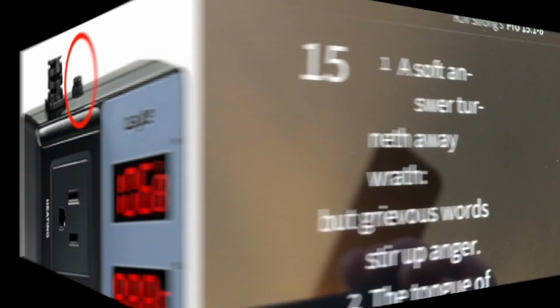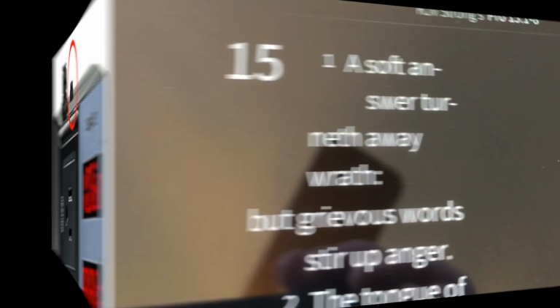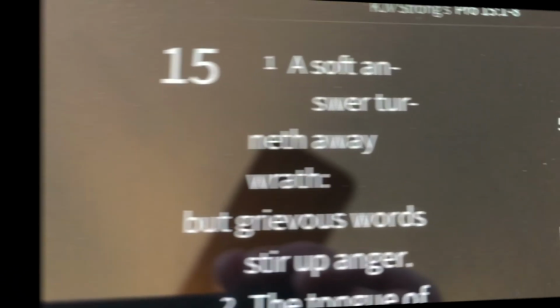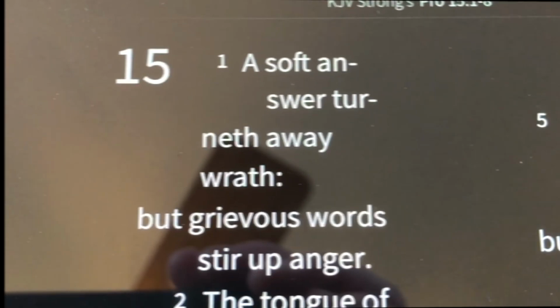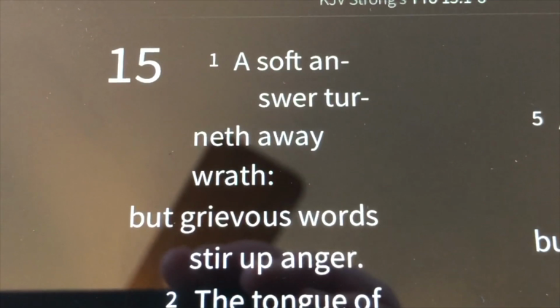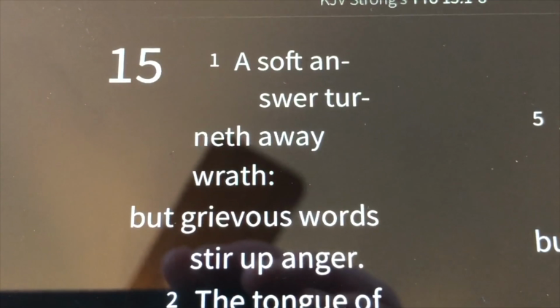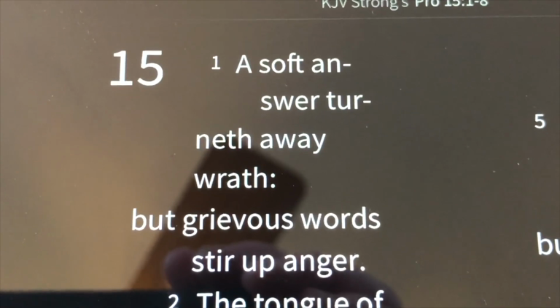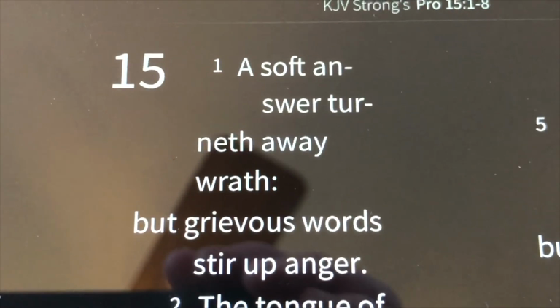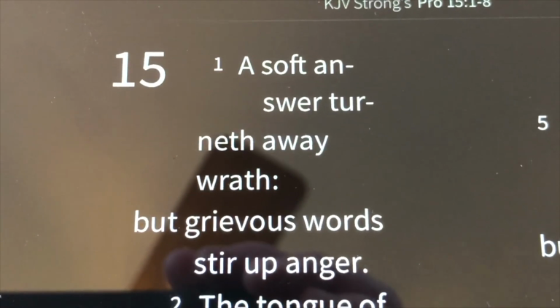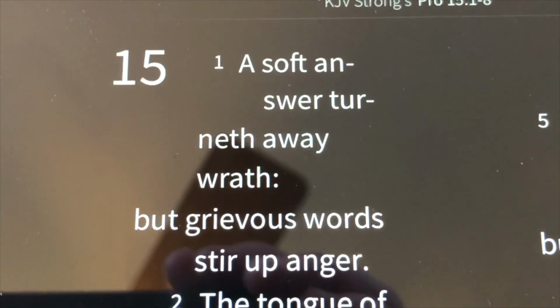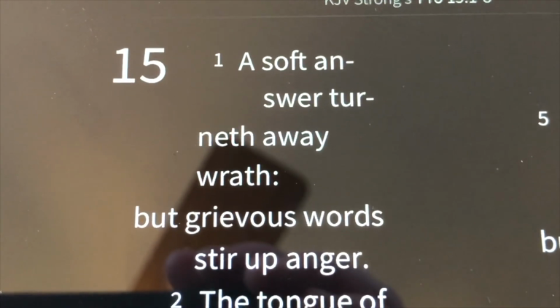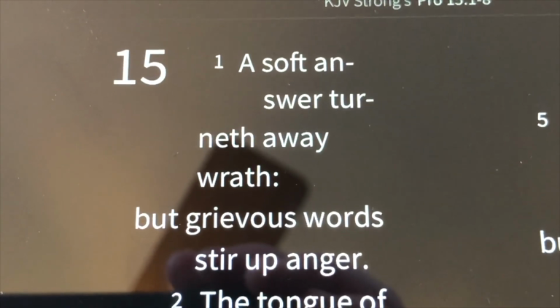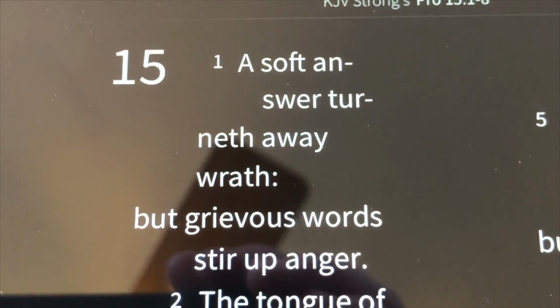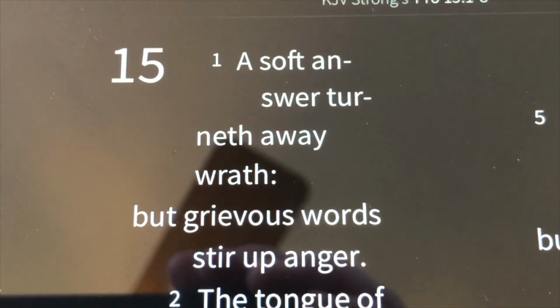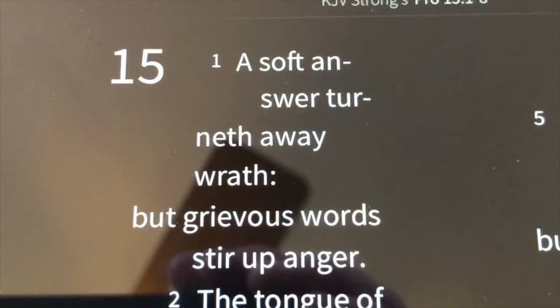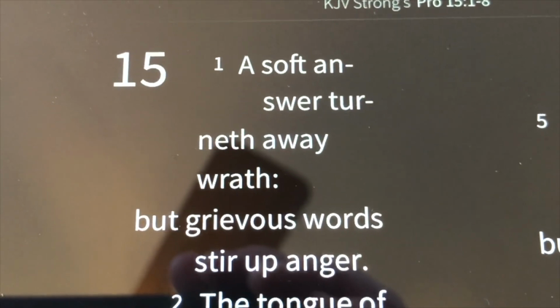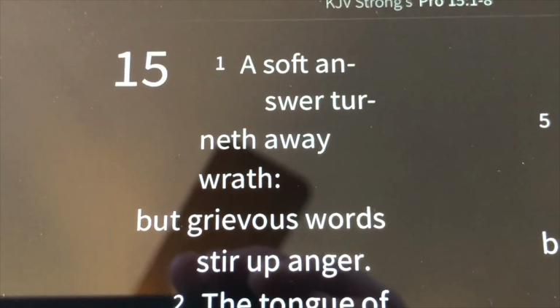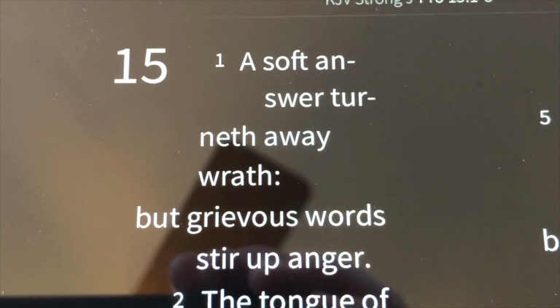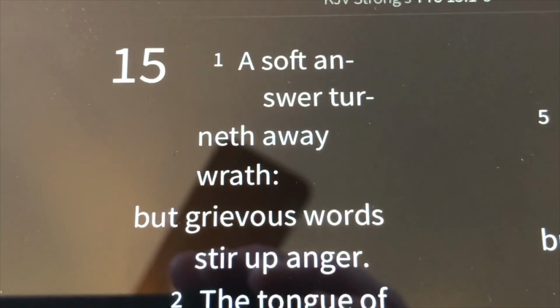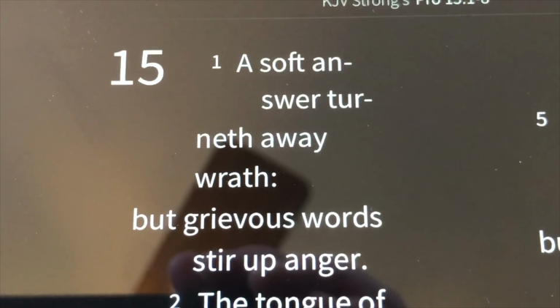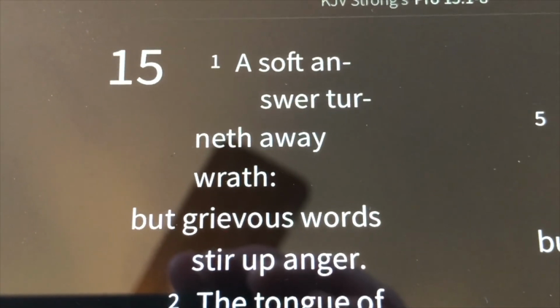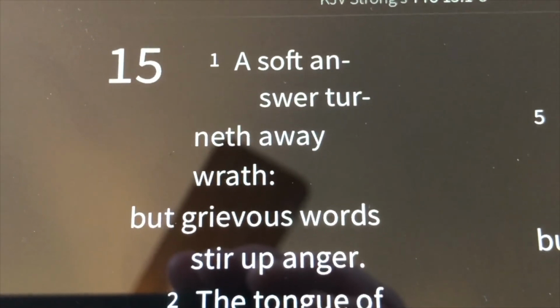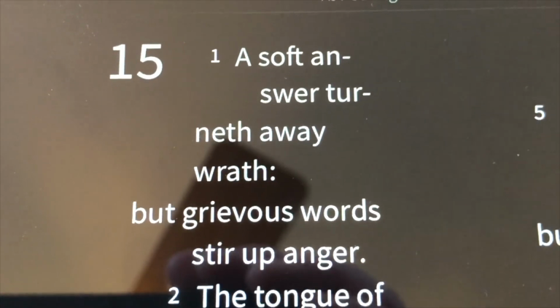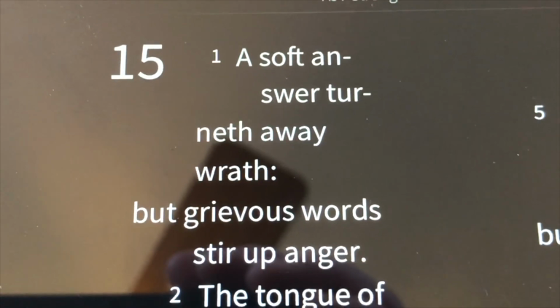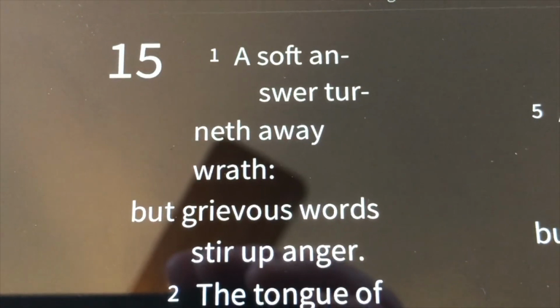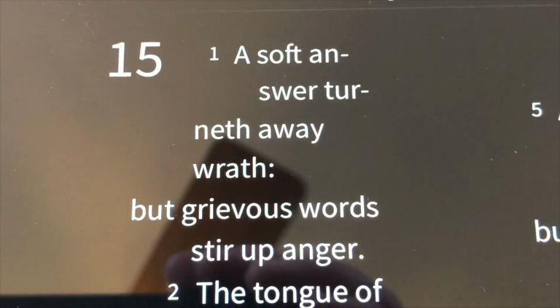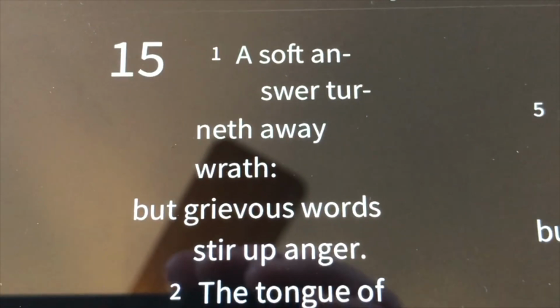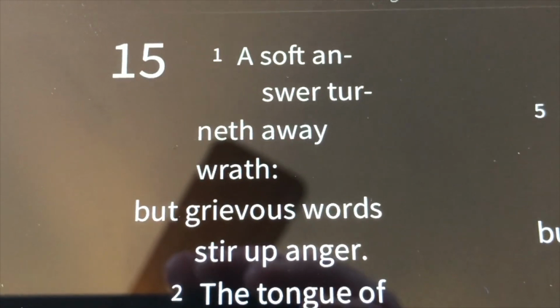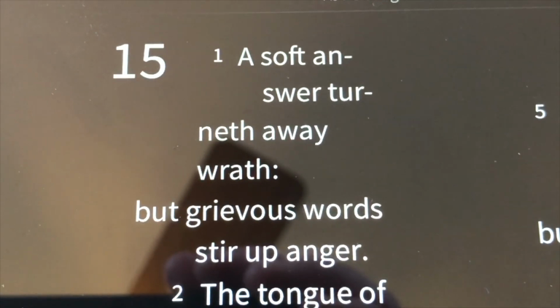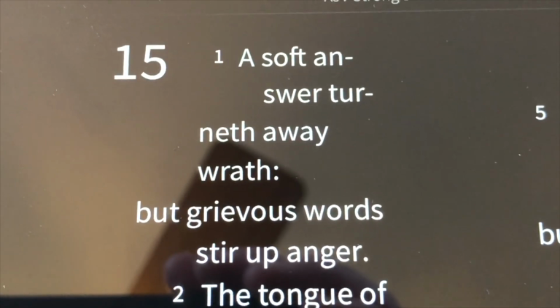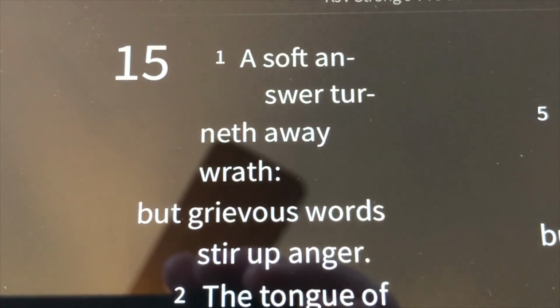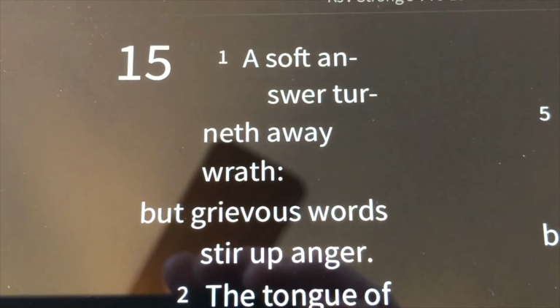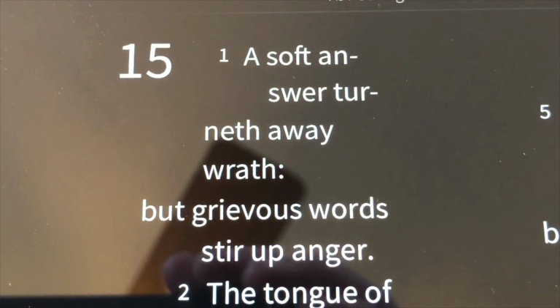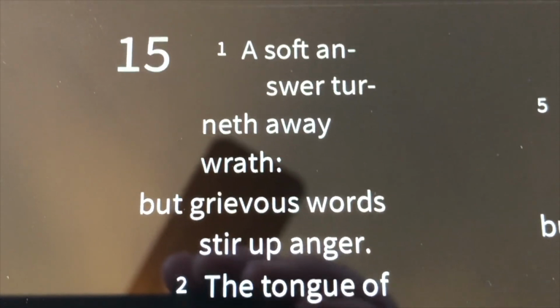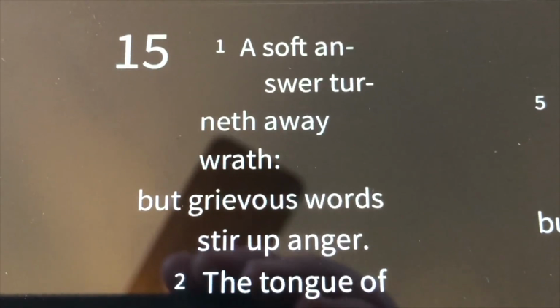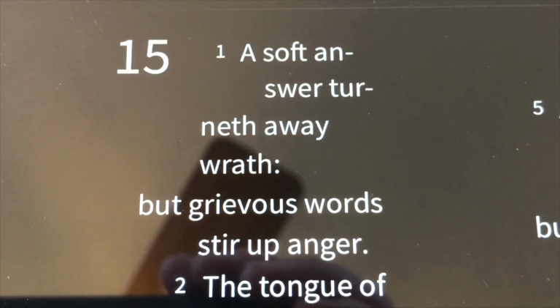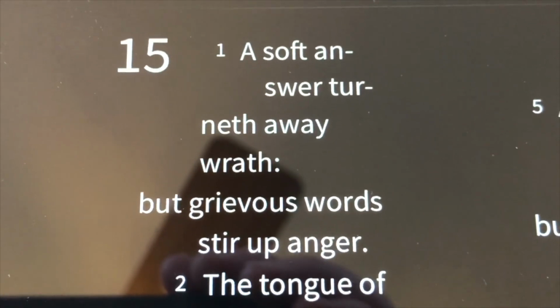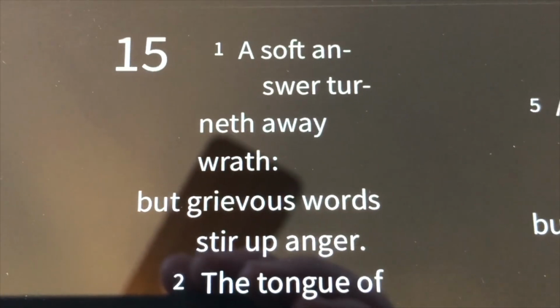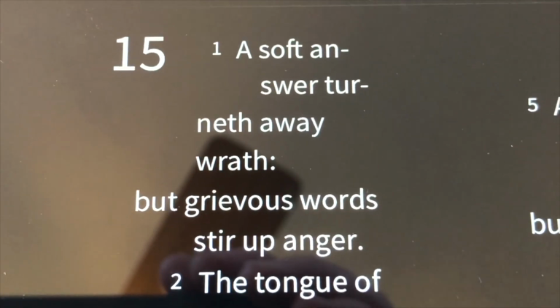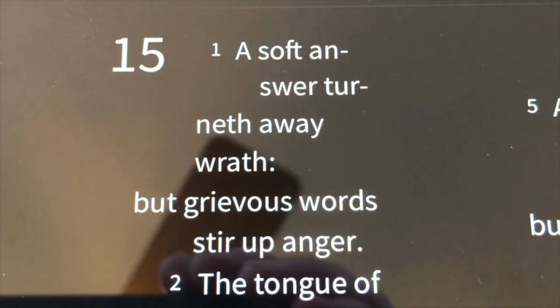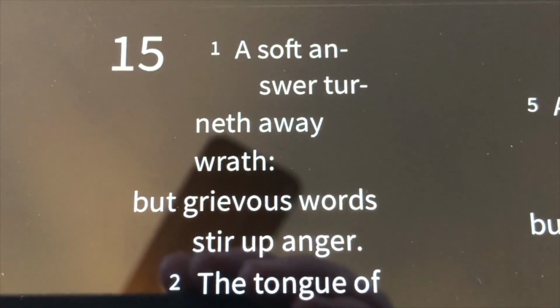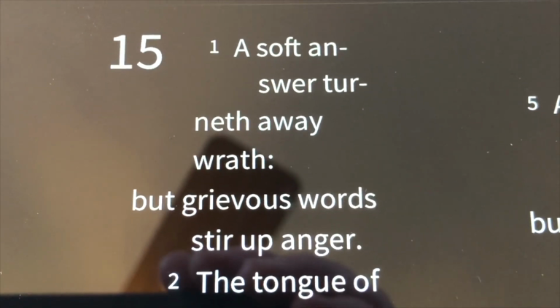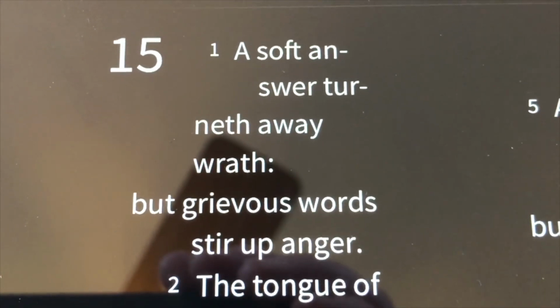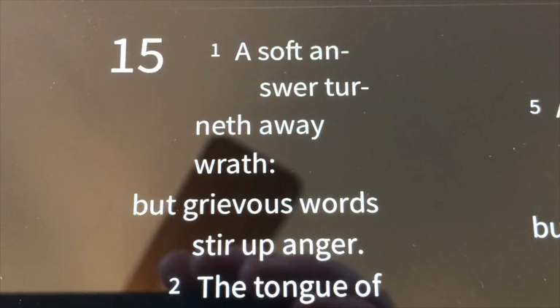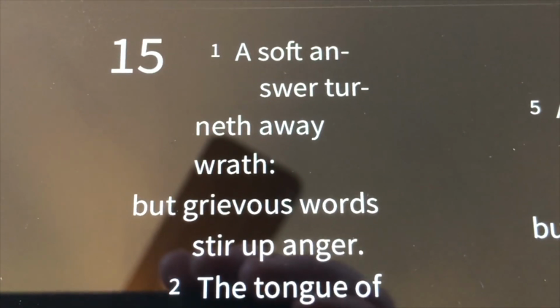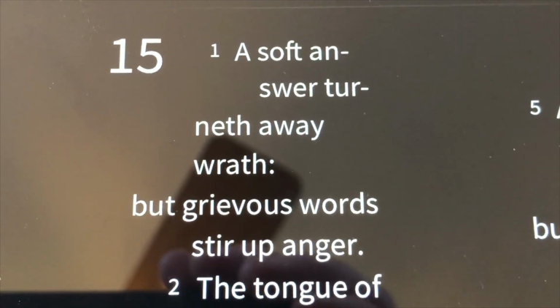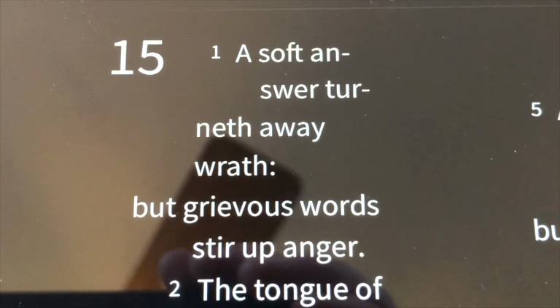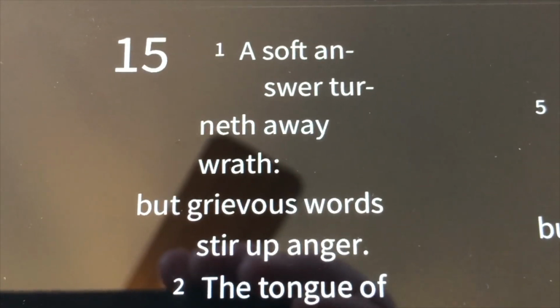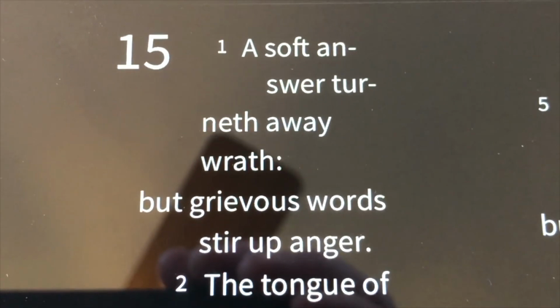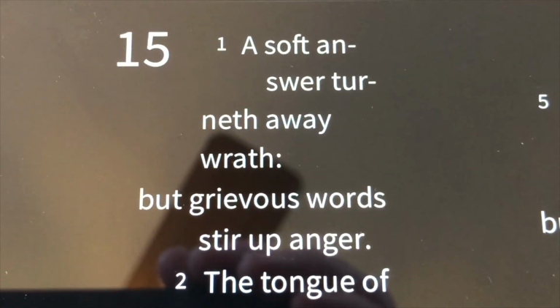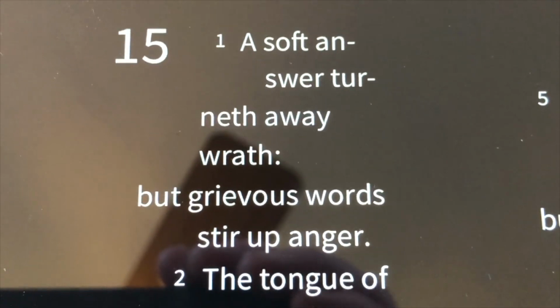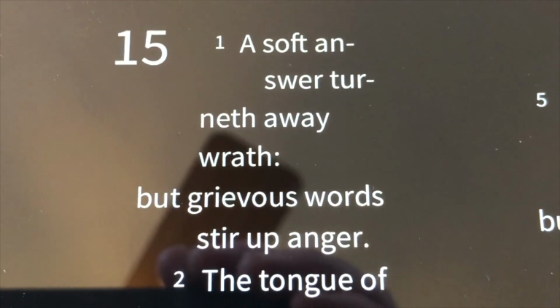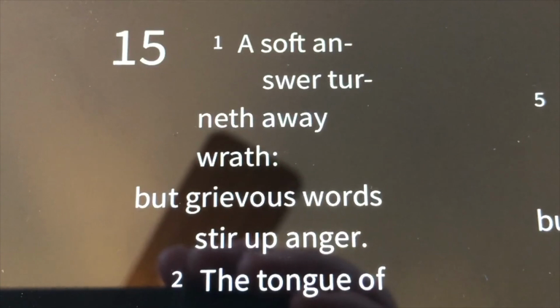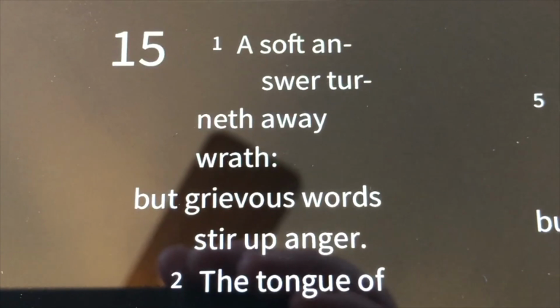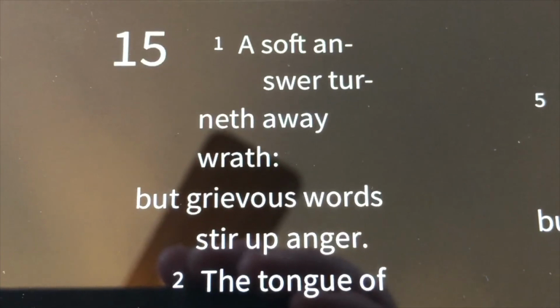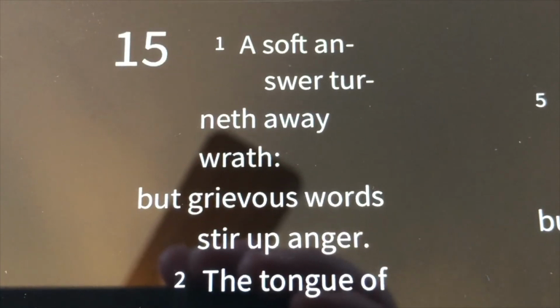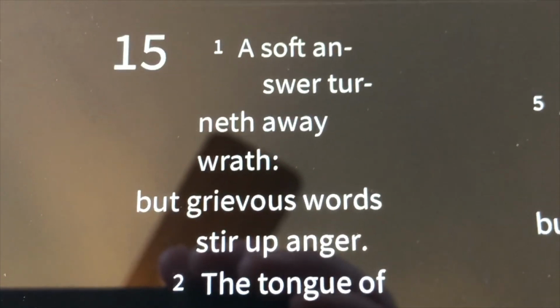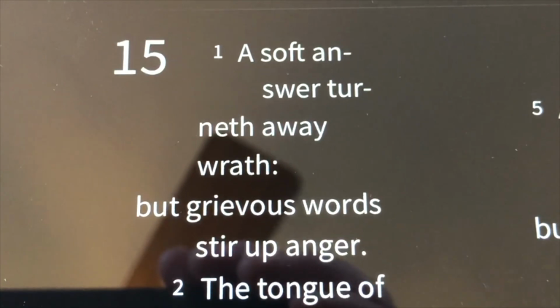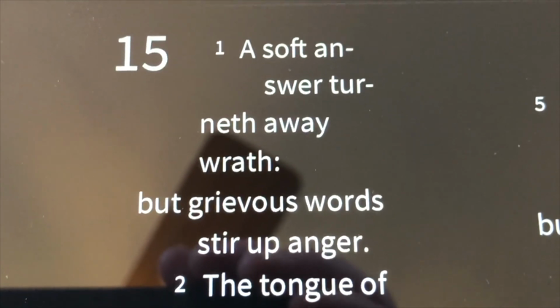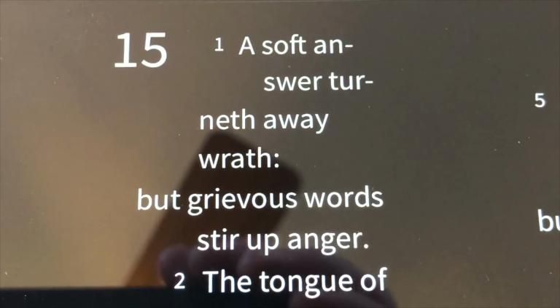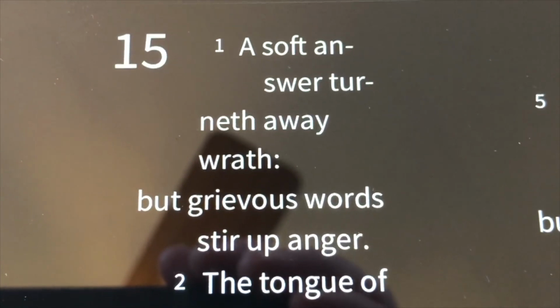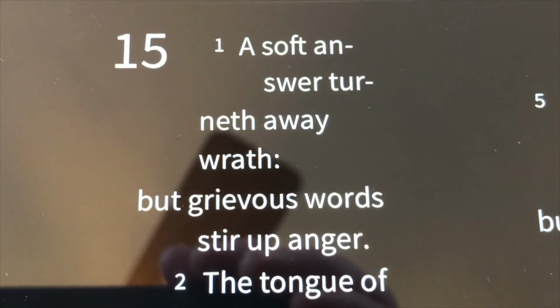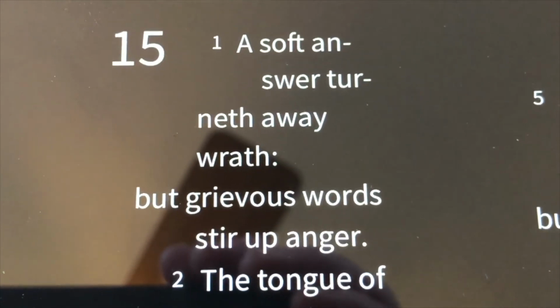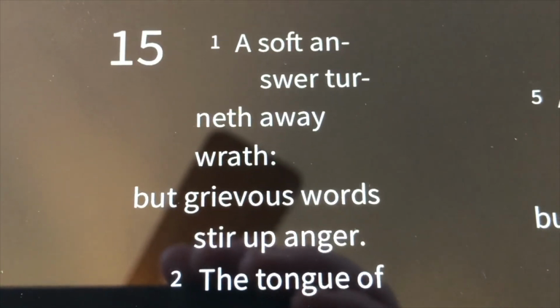Finally, there's a Bible verse: 'A soft answer turneth away wrath, but grievous words stir up anger.' Thanks for watching.